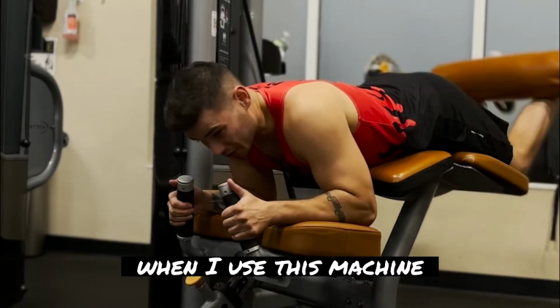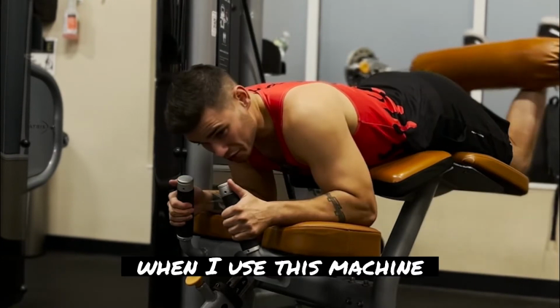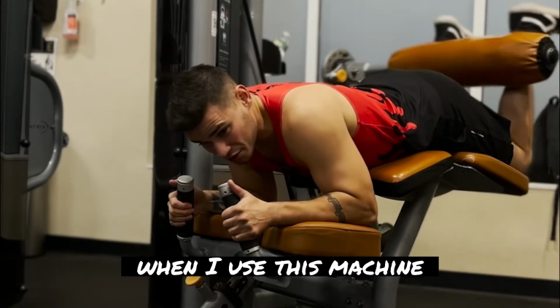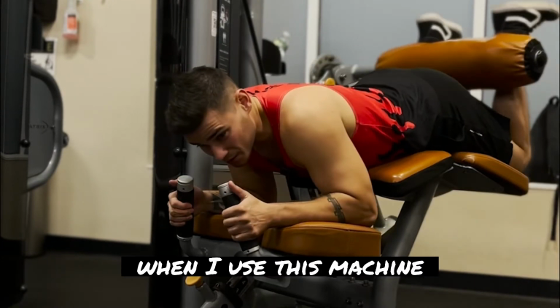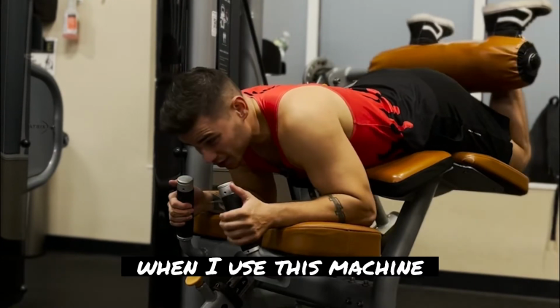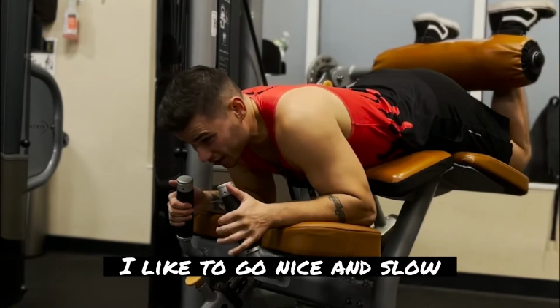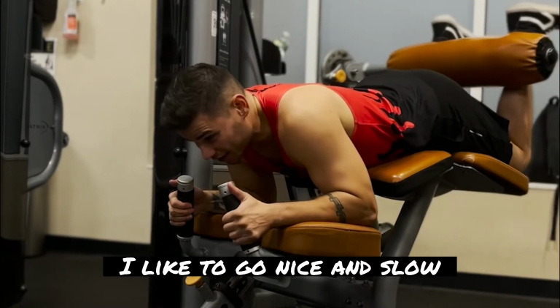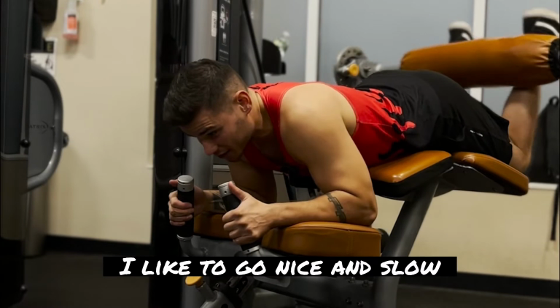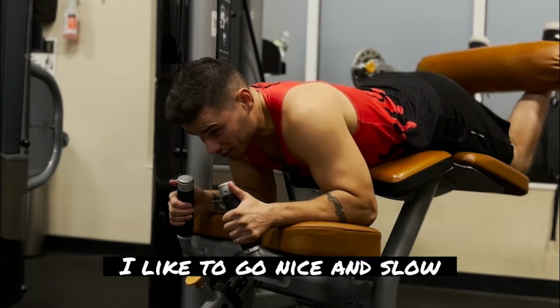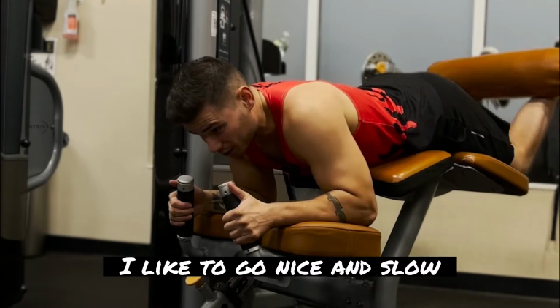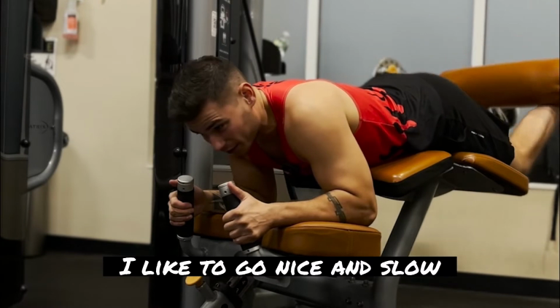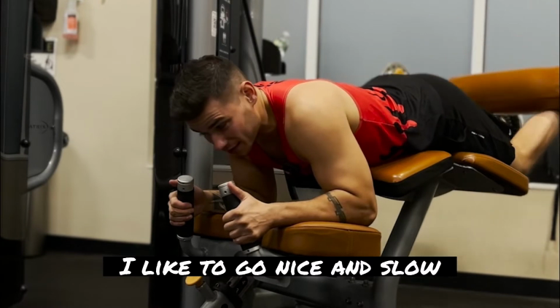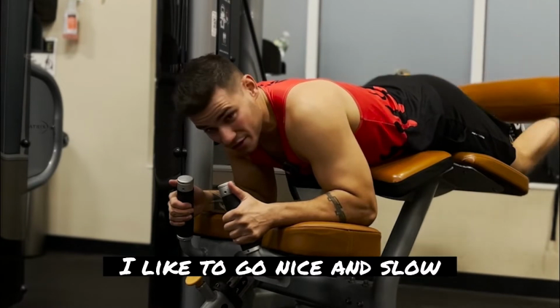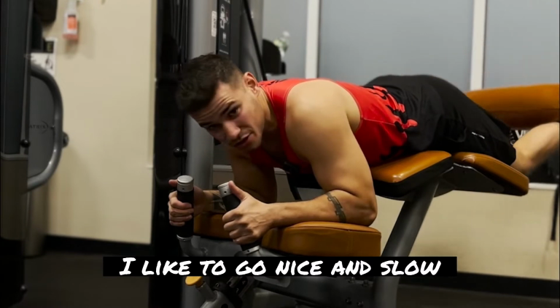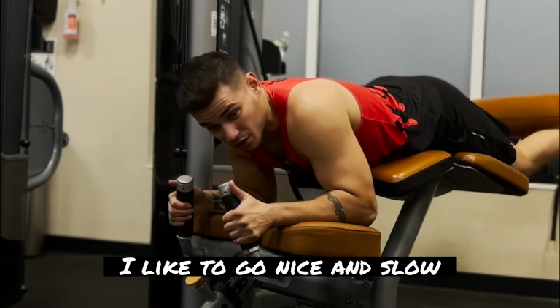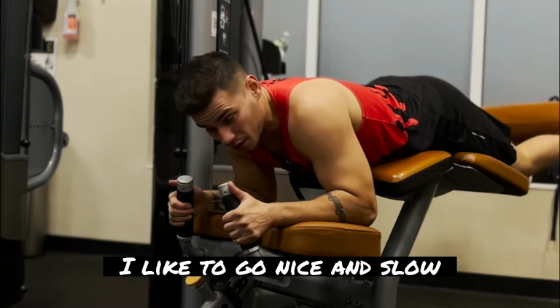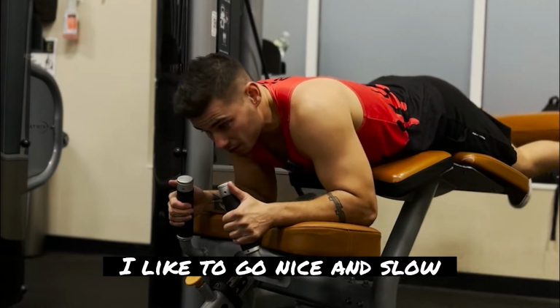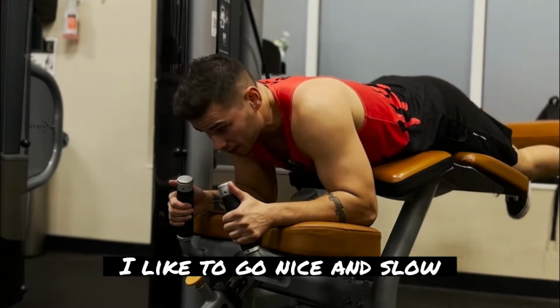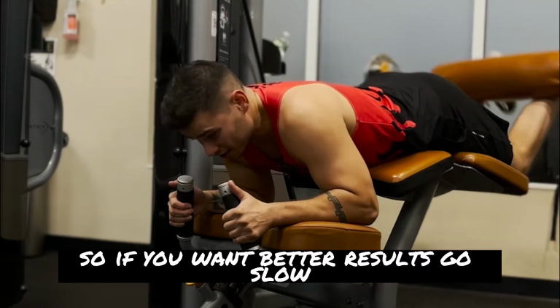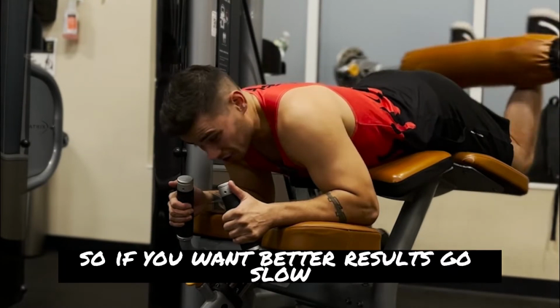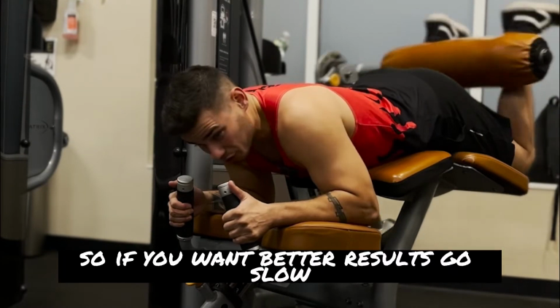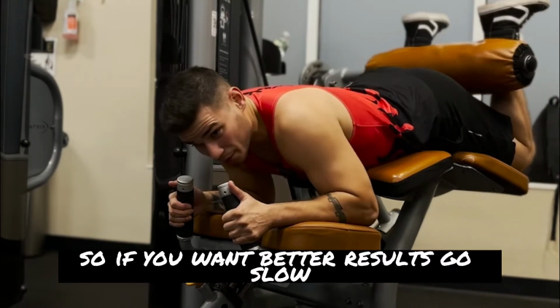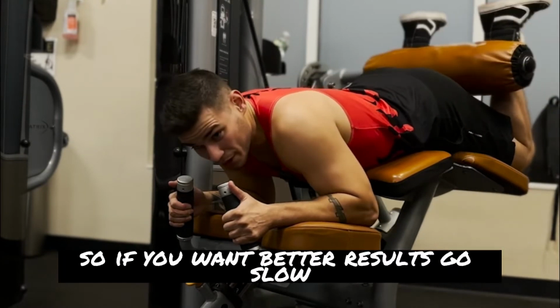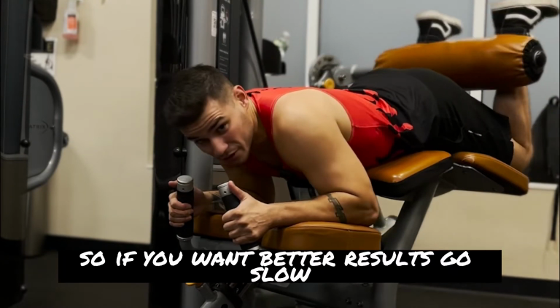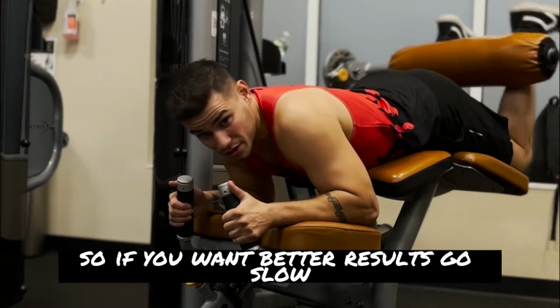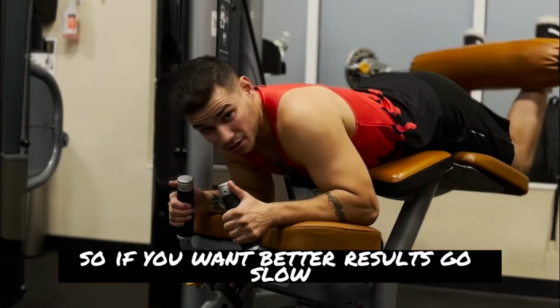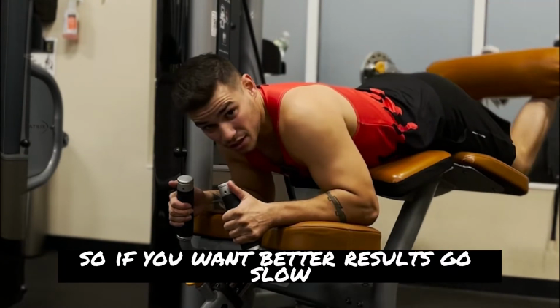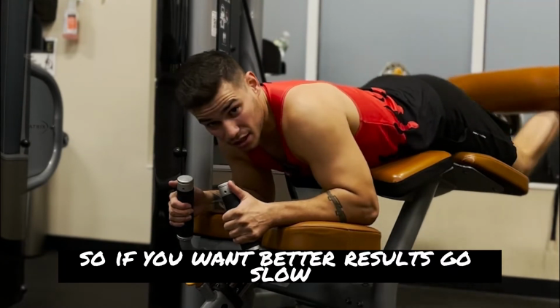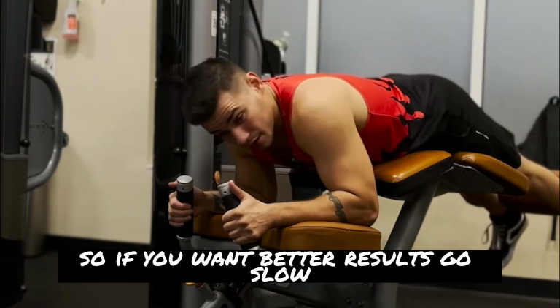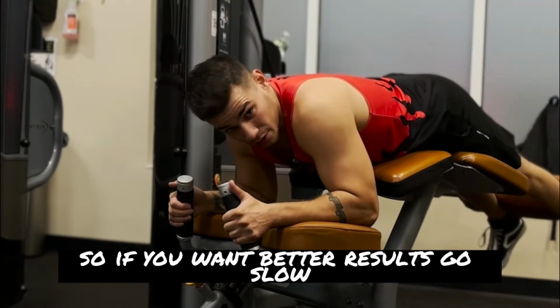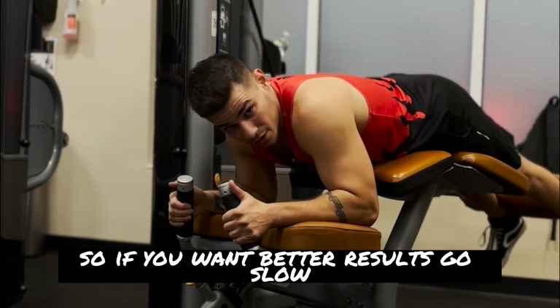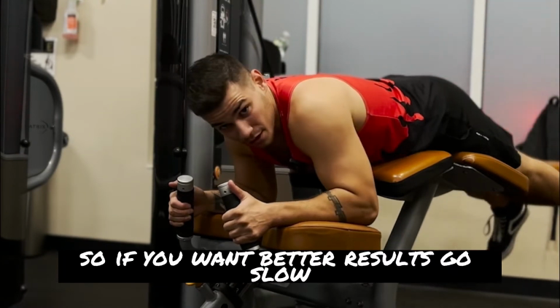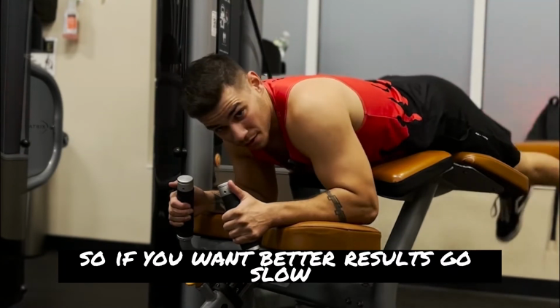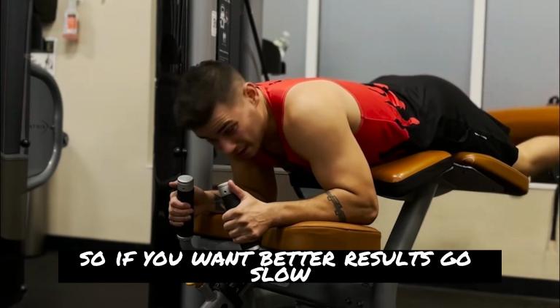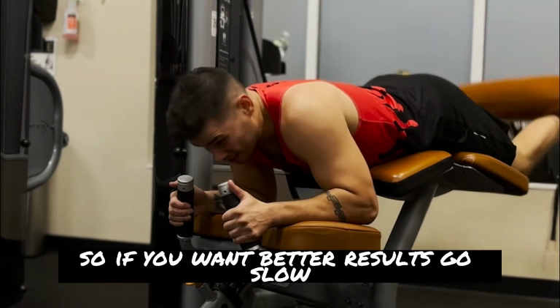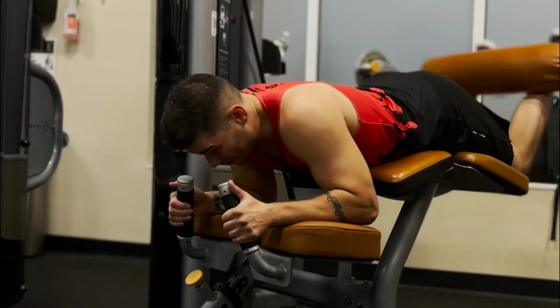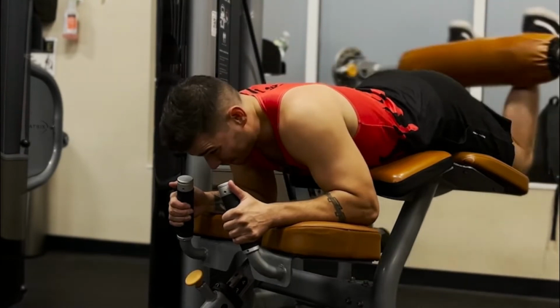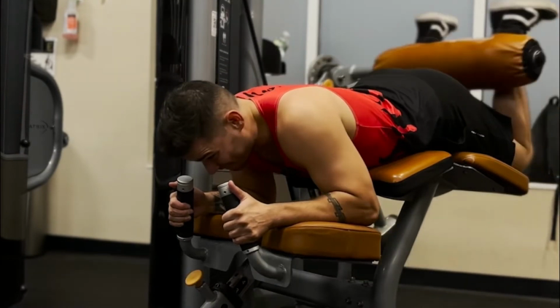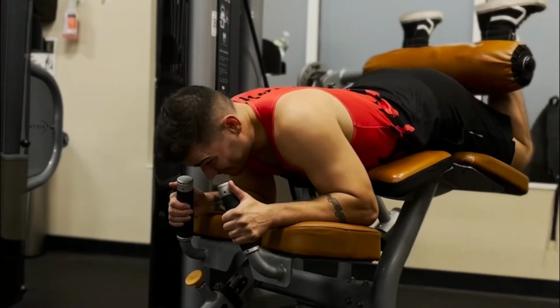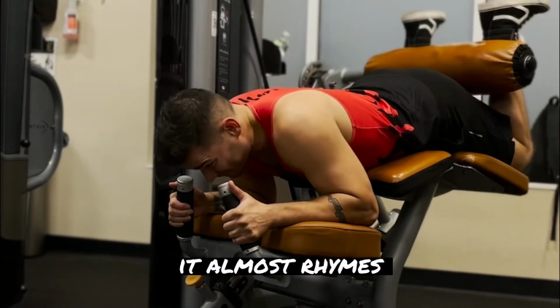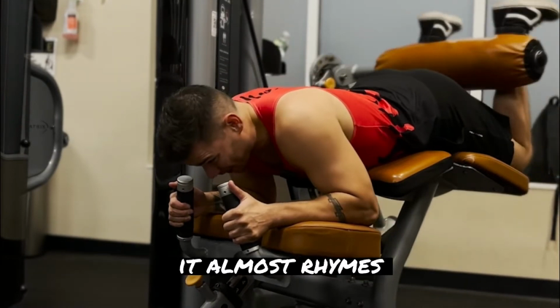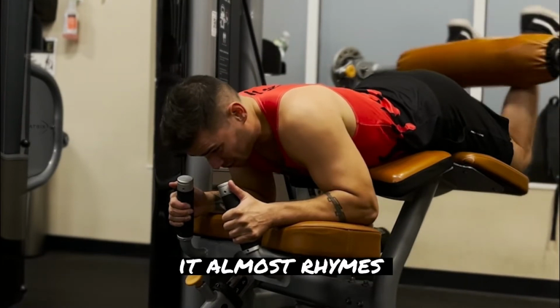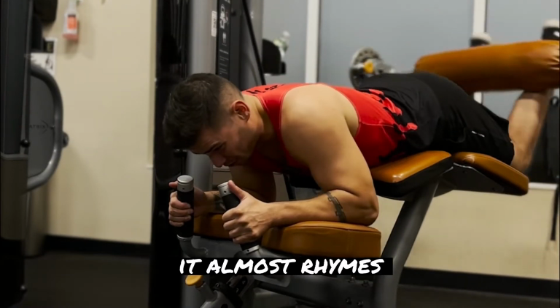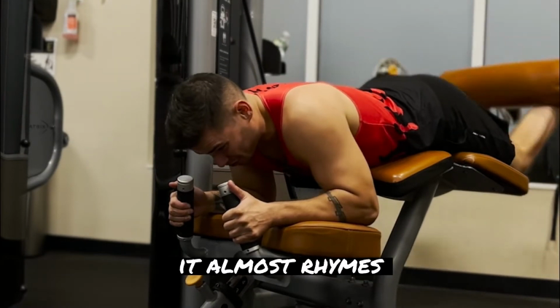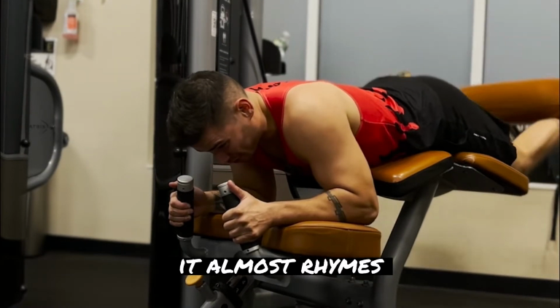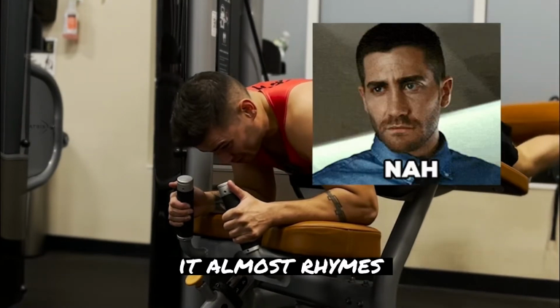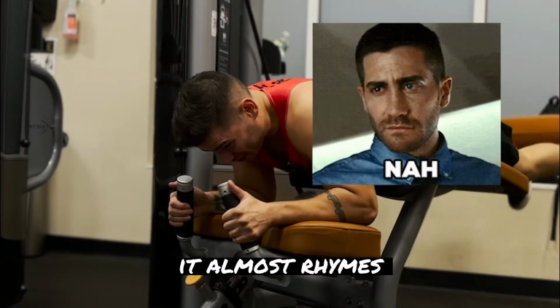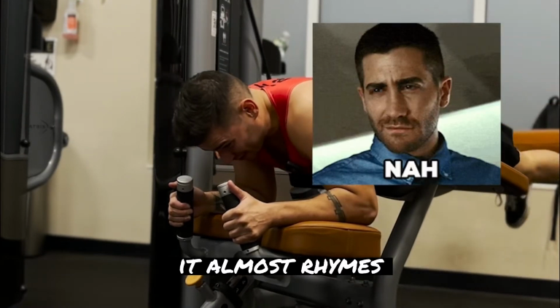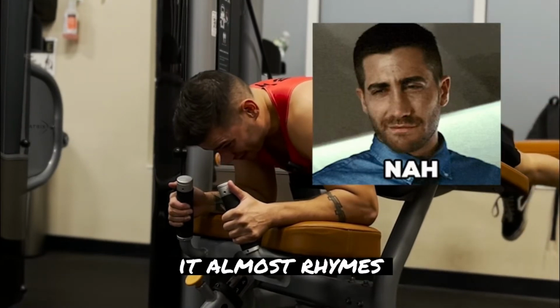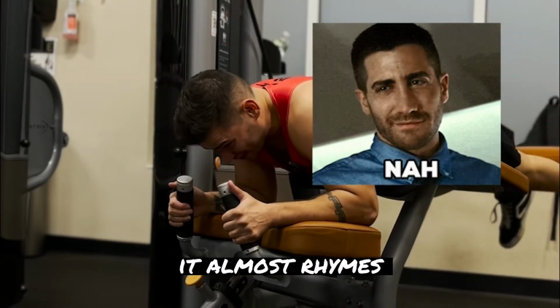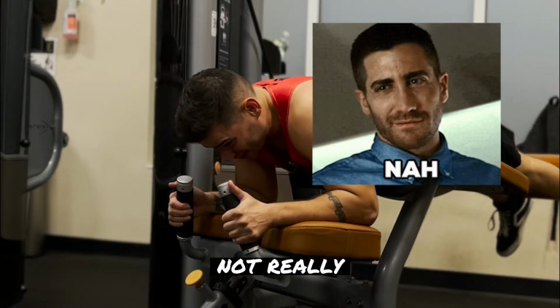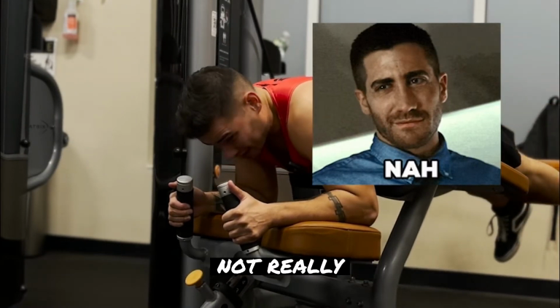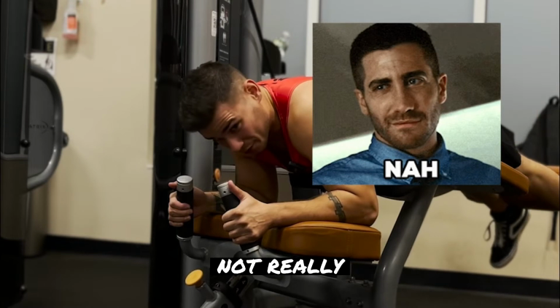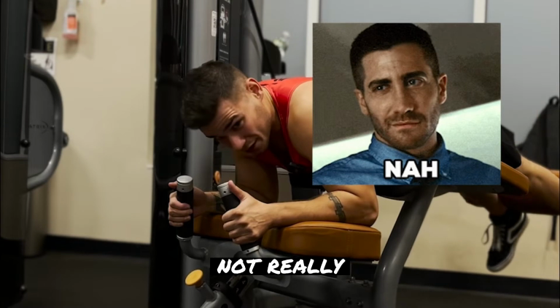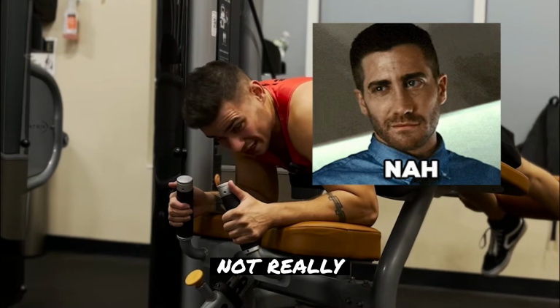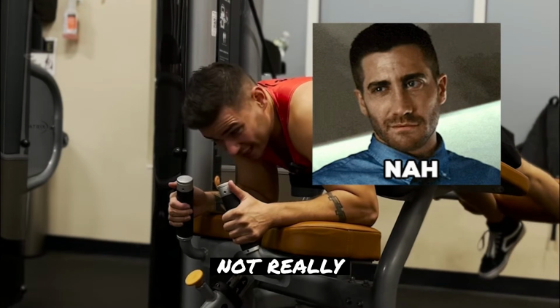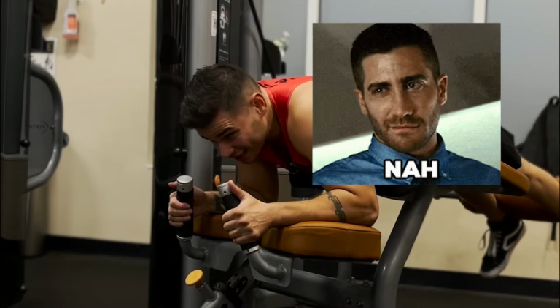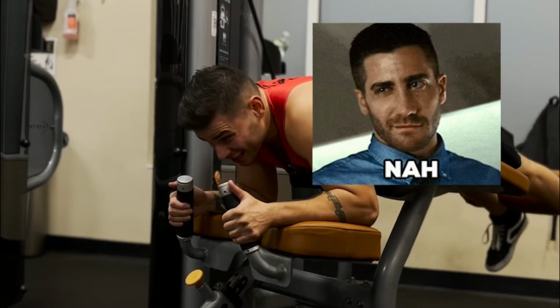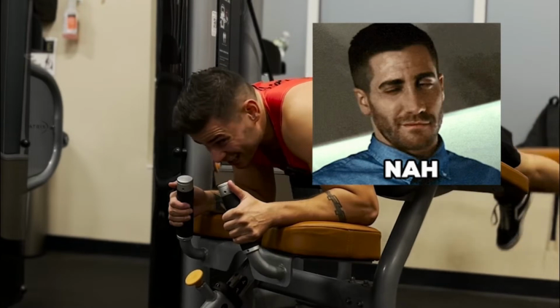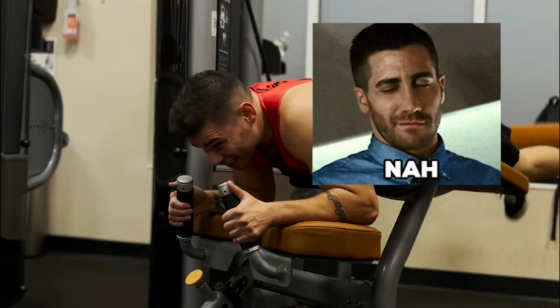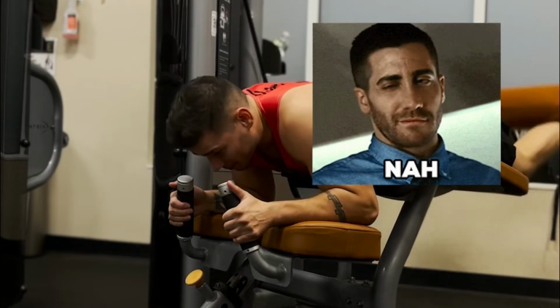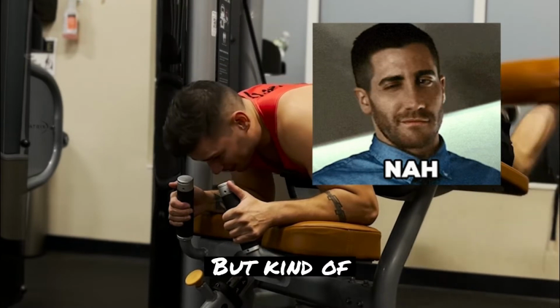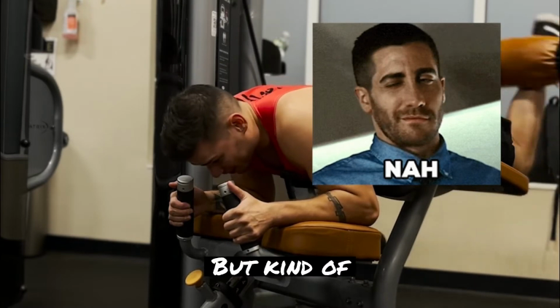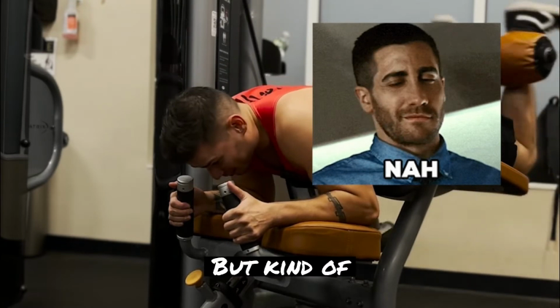When I use this machine, I like to go nice and slow. So if you want better results, go slow. It almost rhymes. Not really. But kind of.